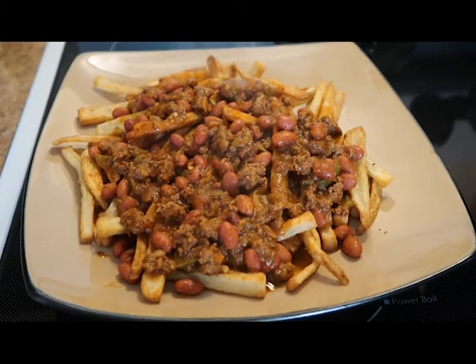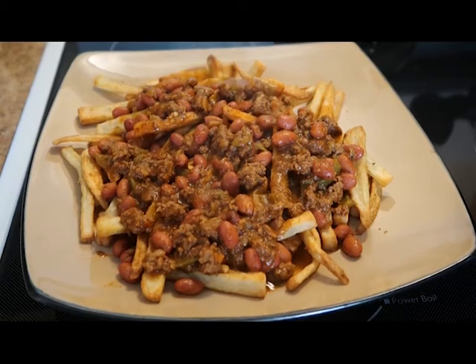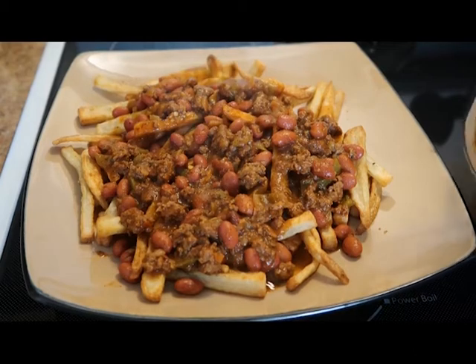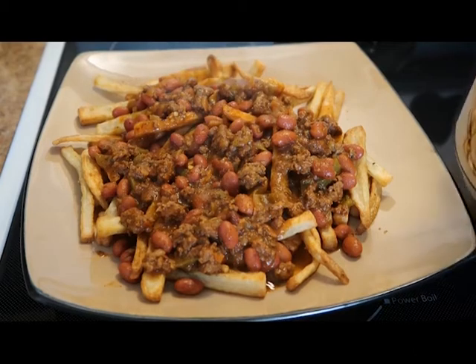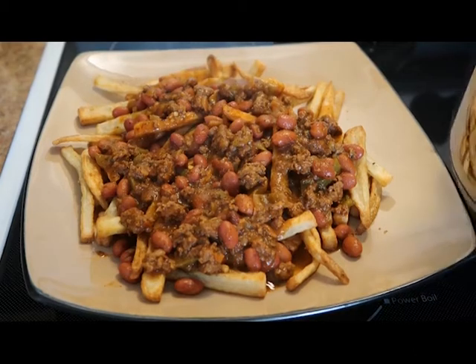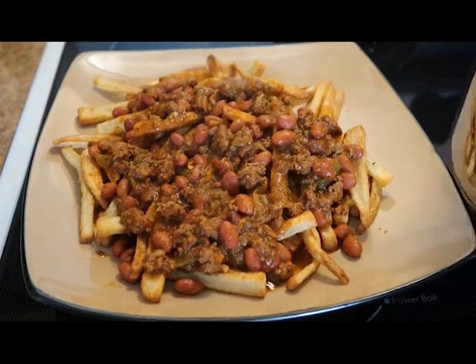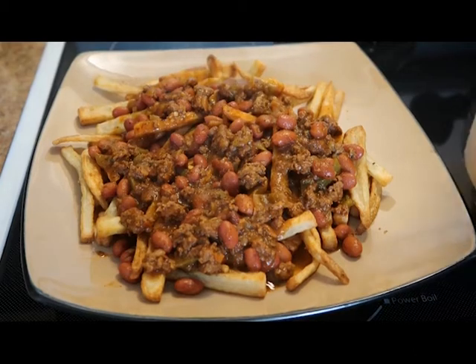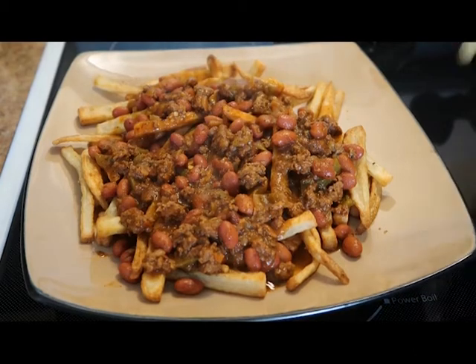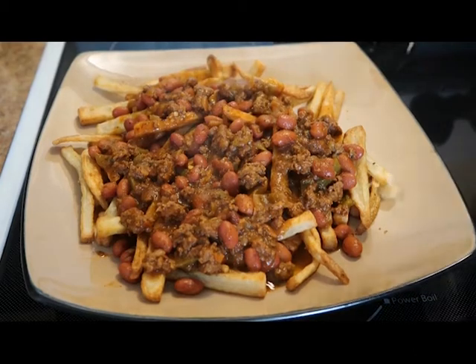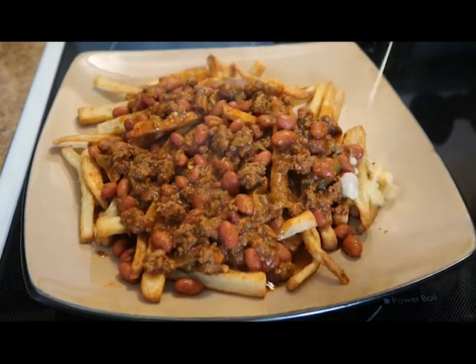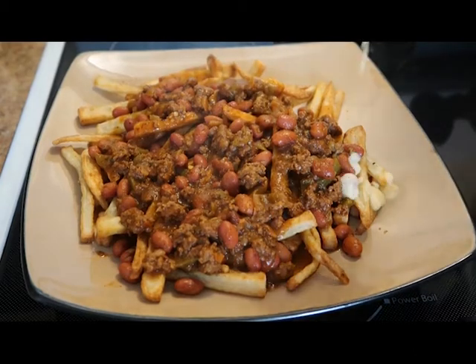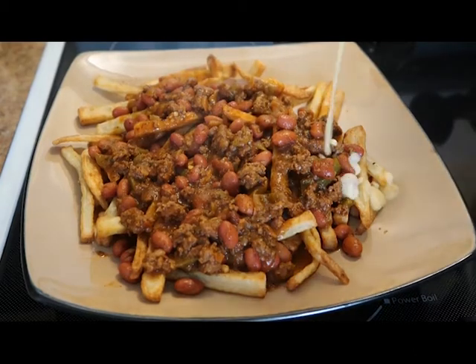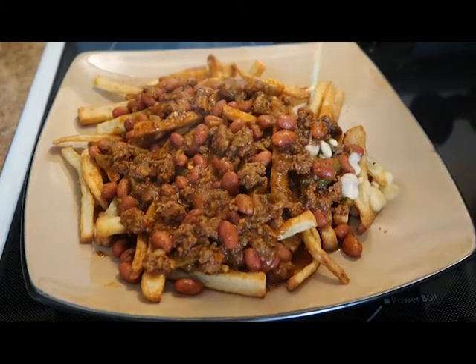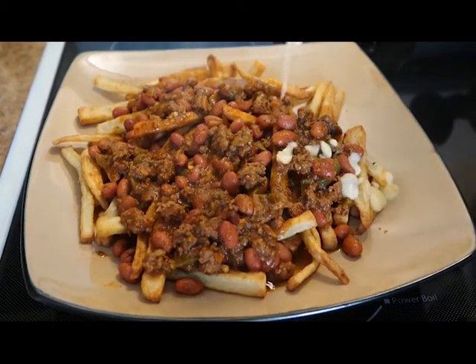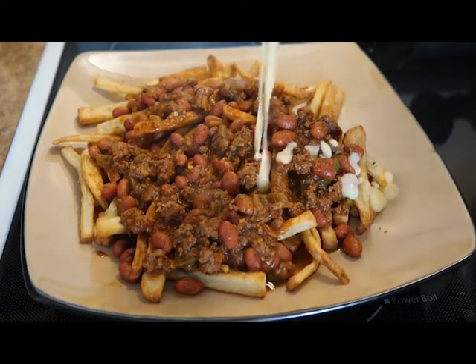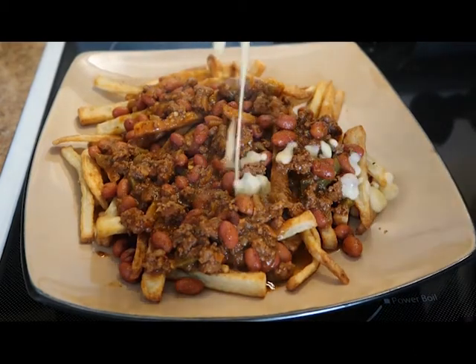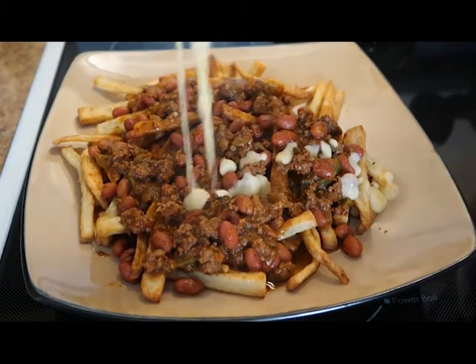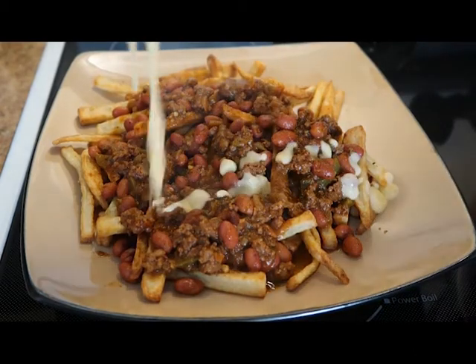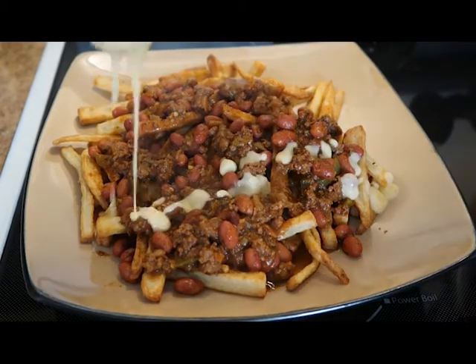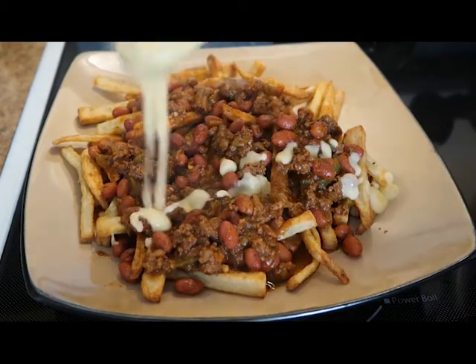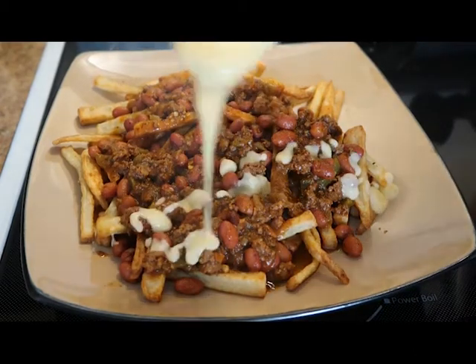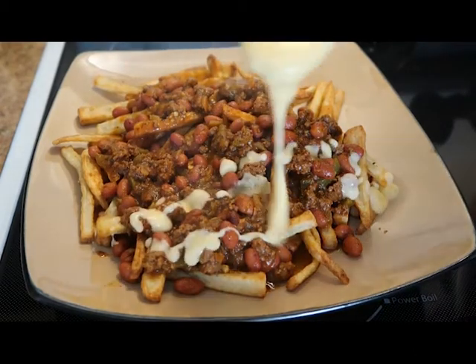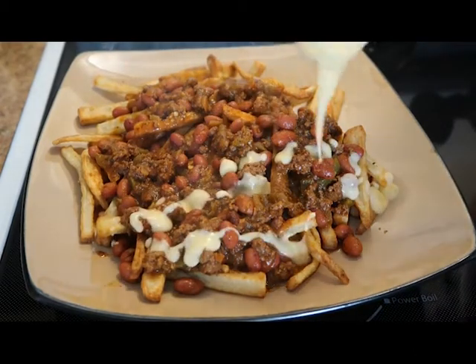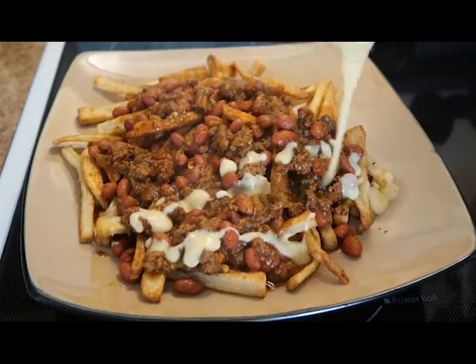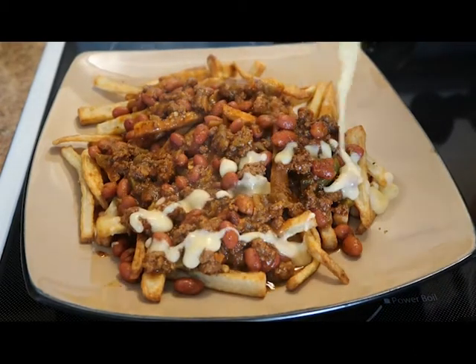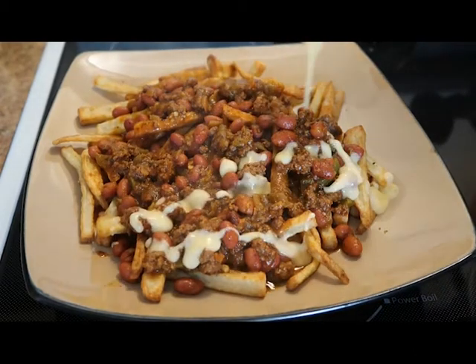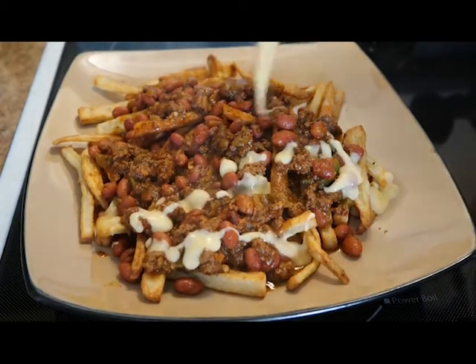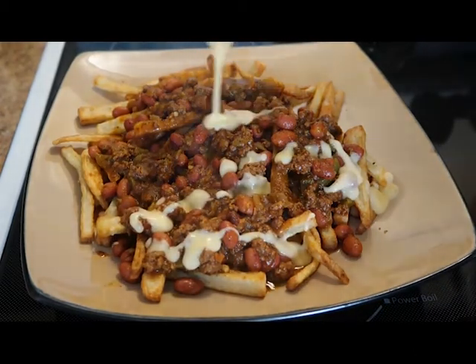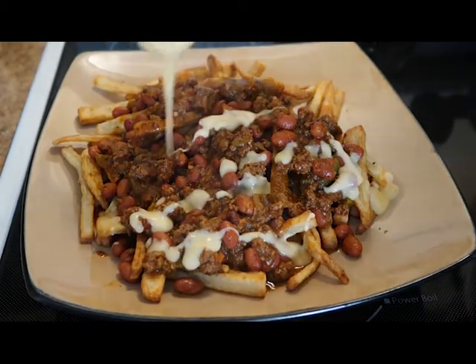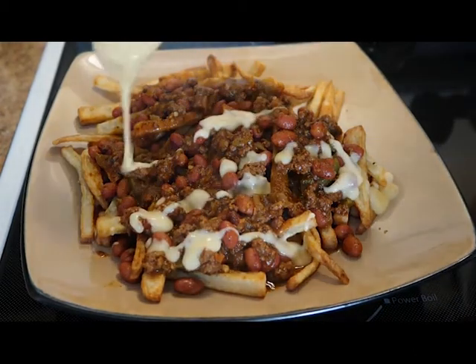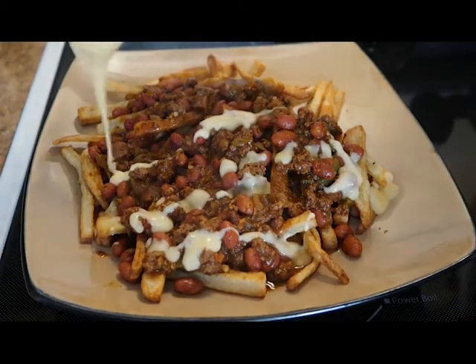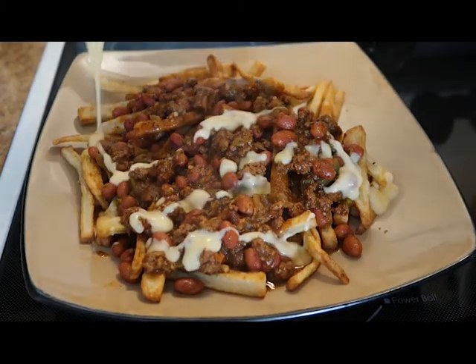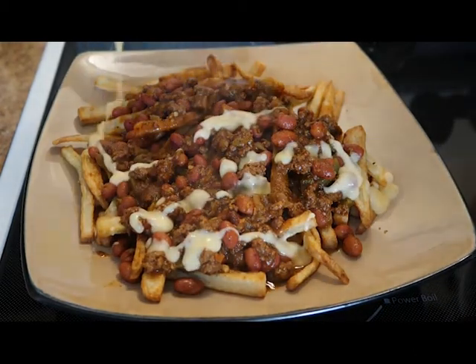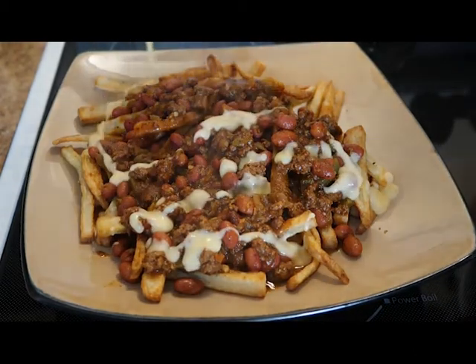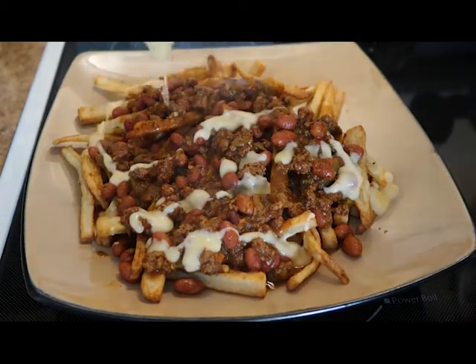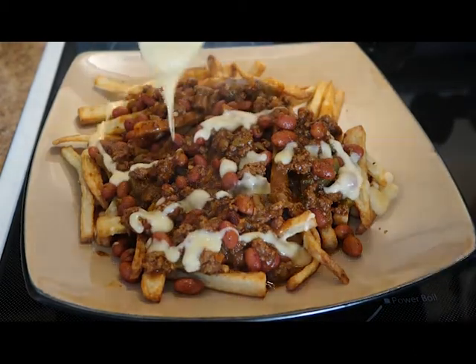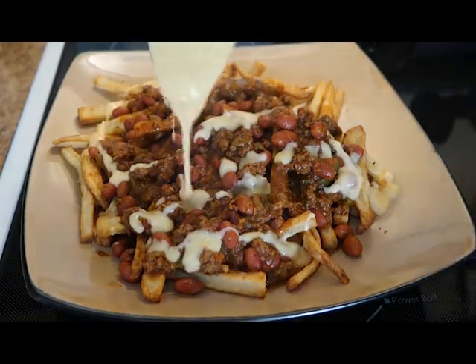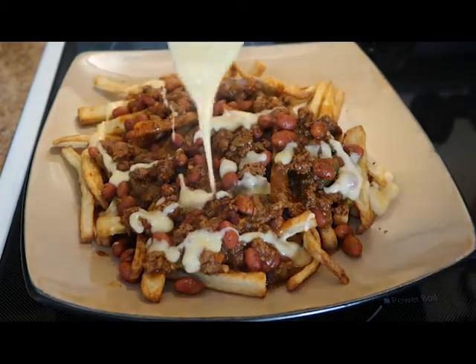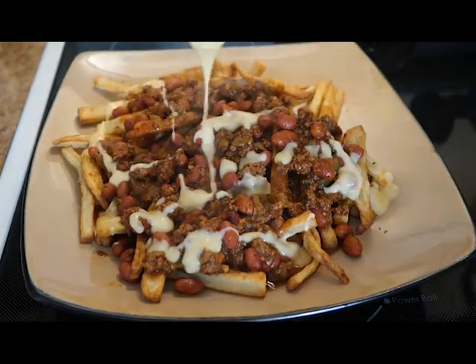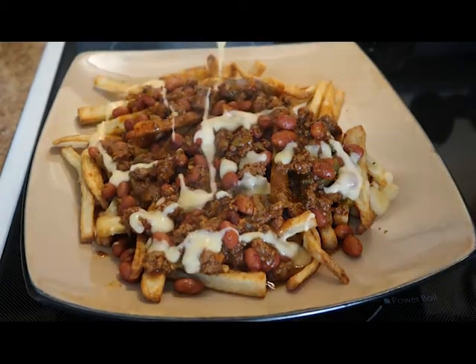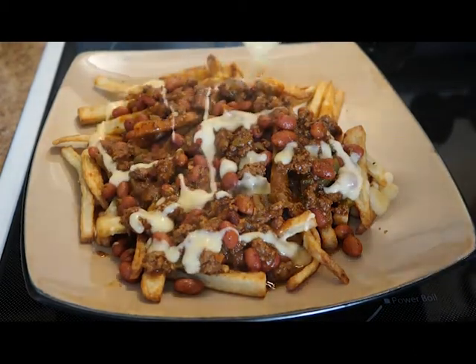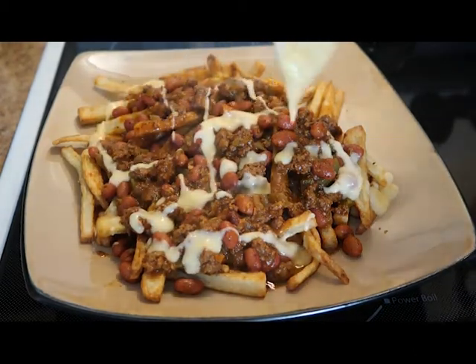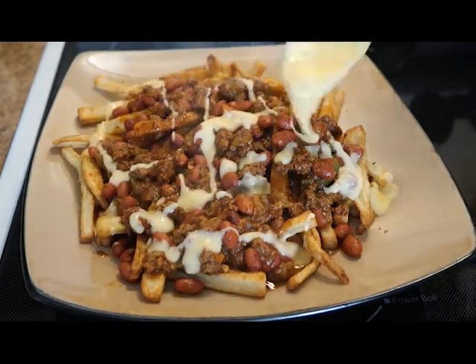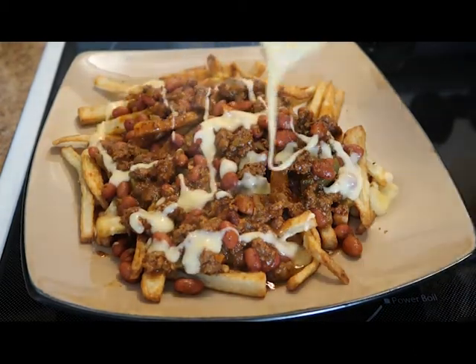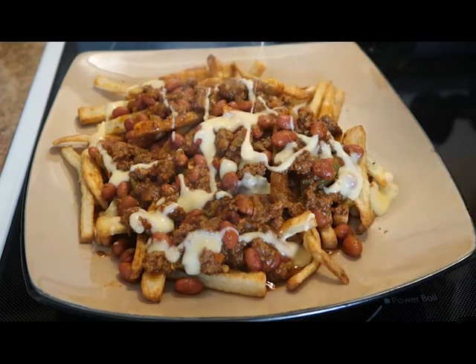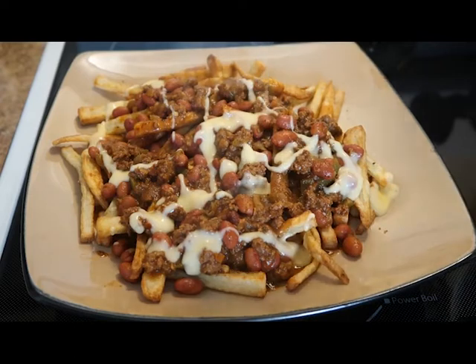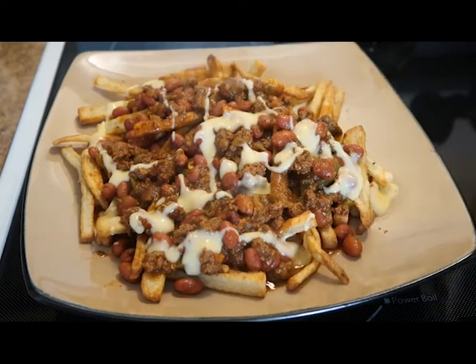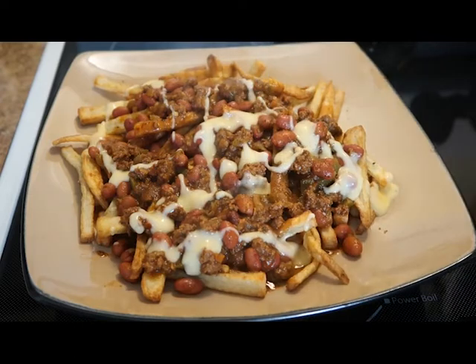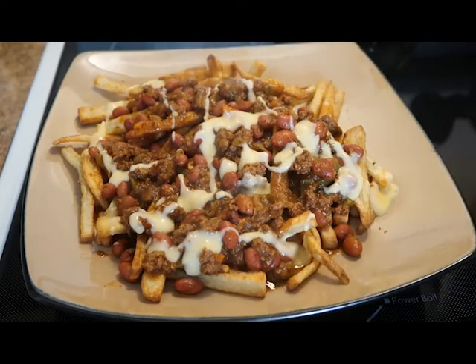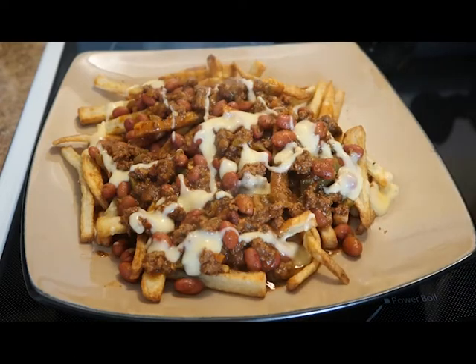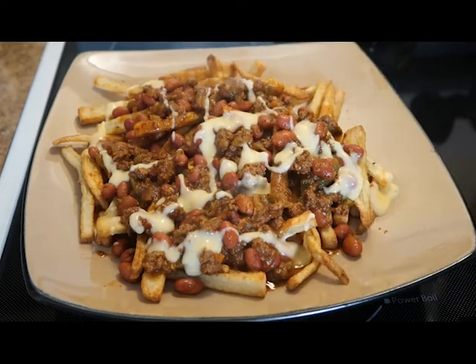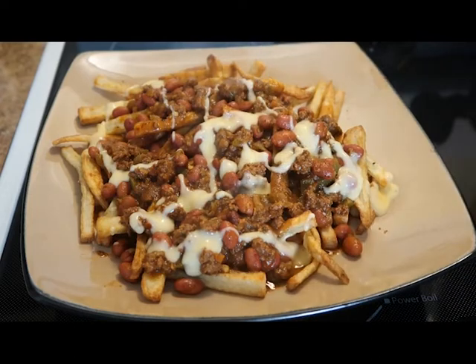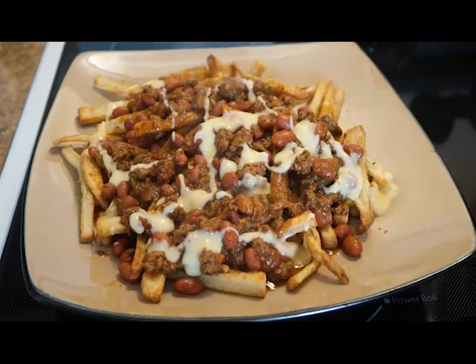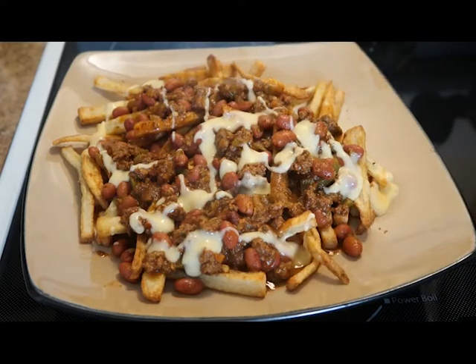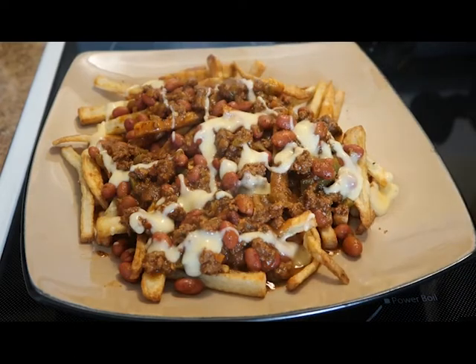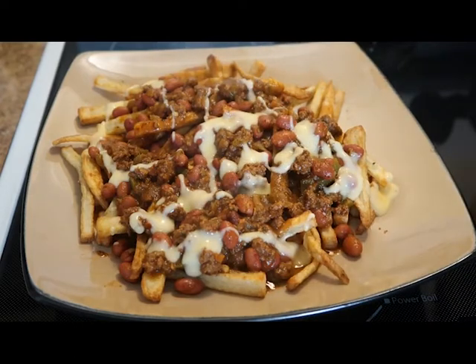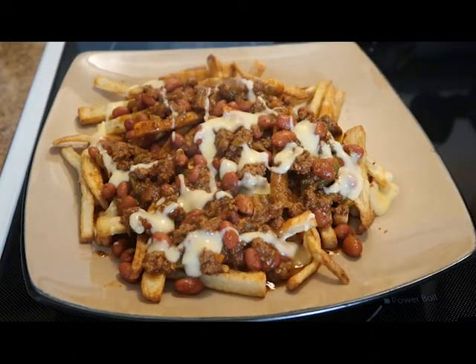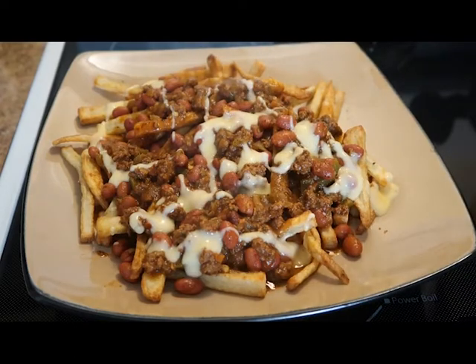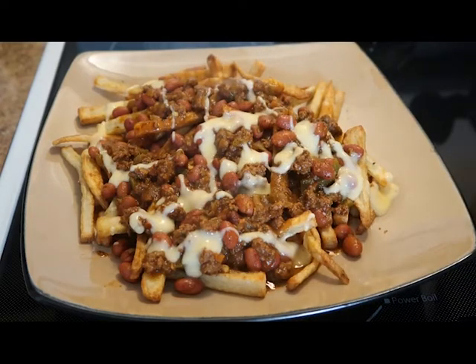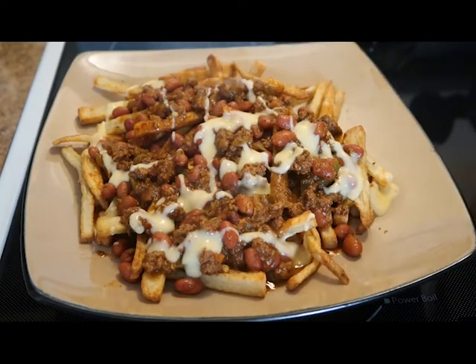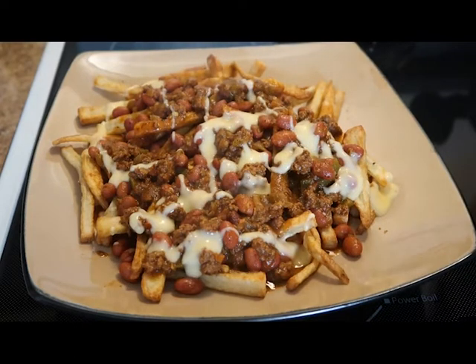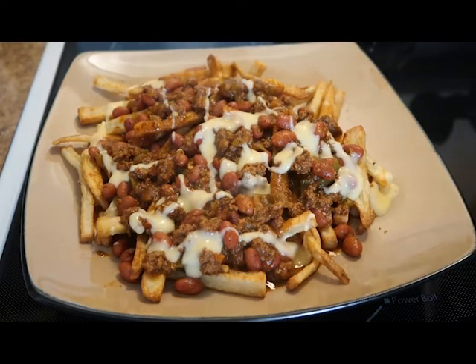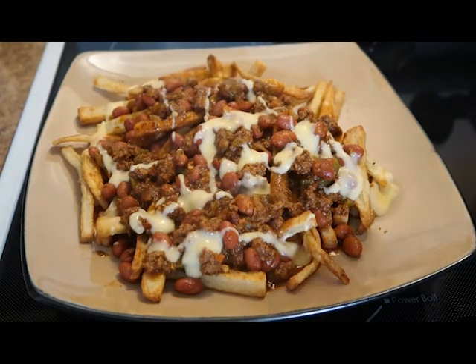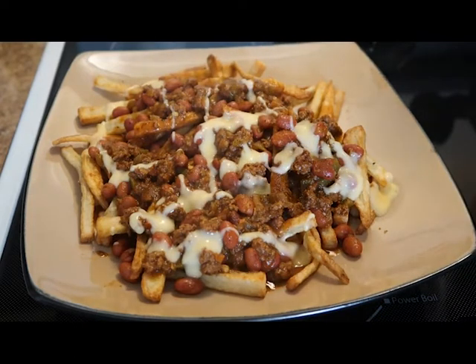Chili cheese fries — what's better than that? How about homemade fries, homemade chili, and homemade cheese sauce, all from scratch.